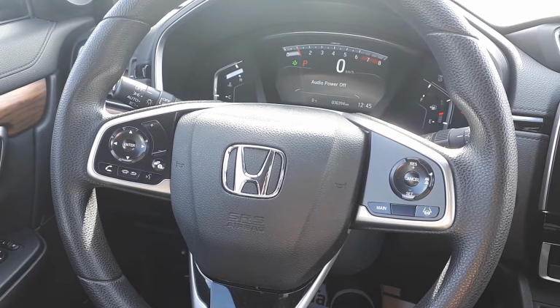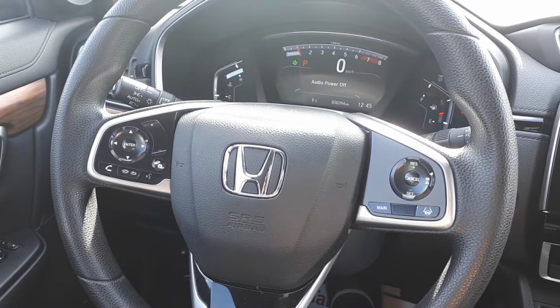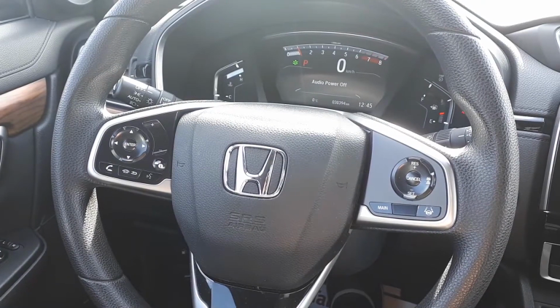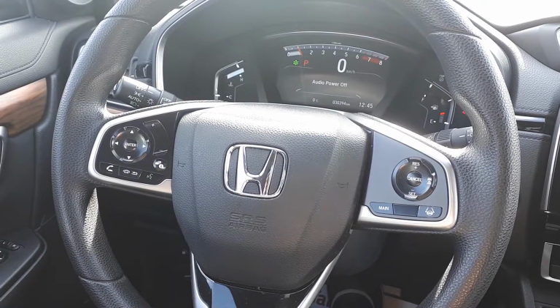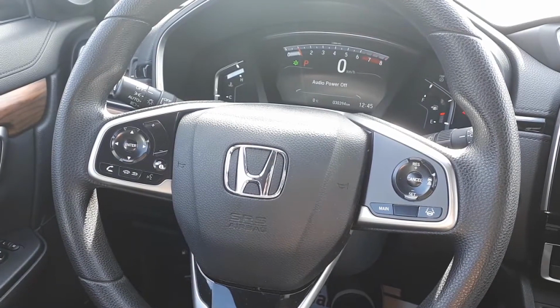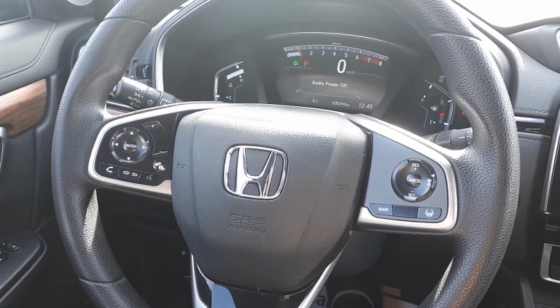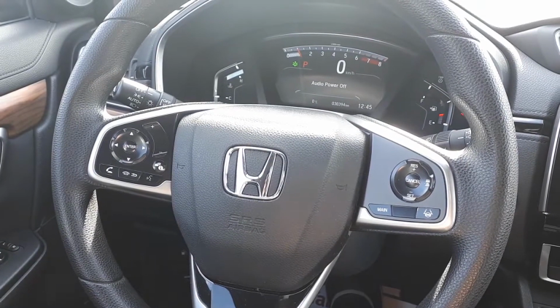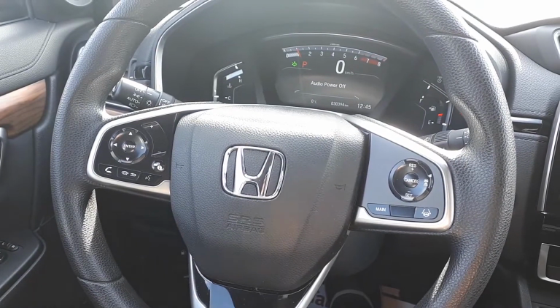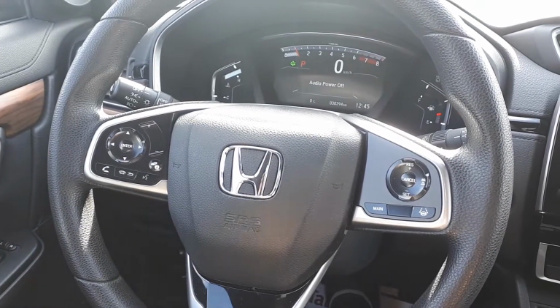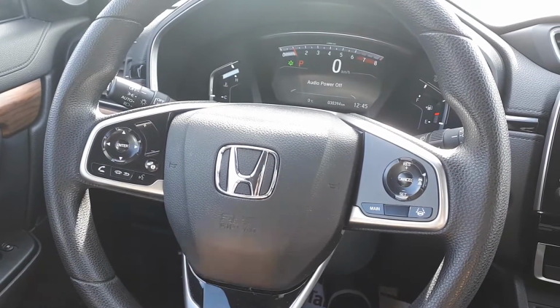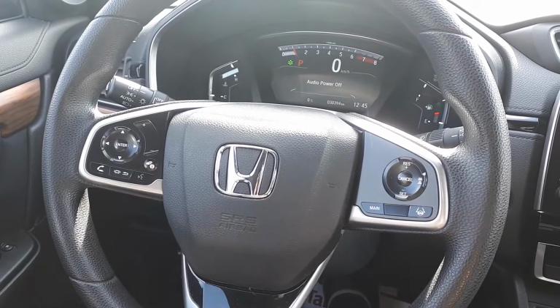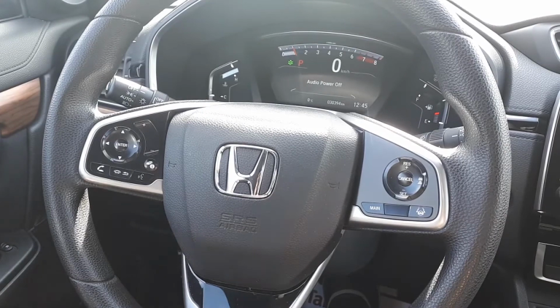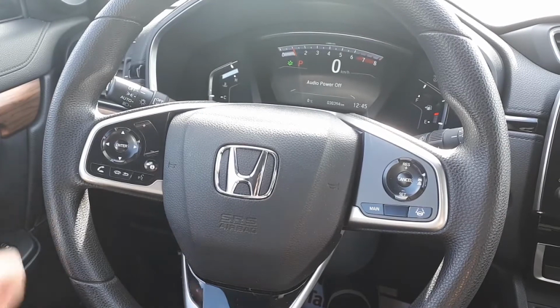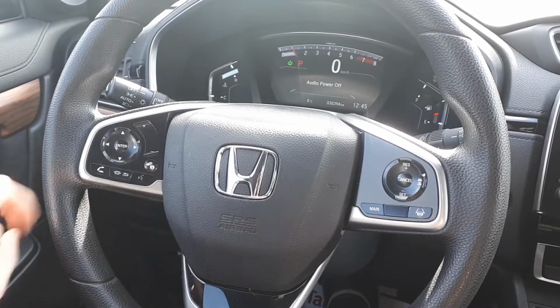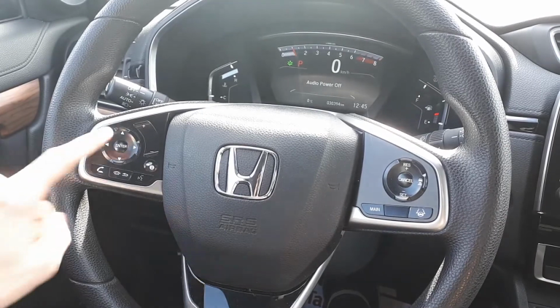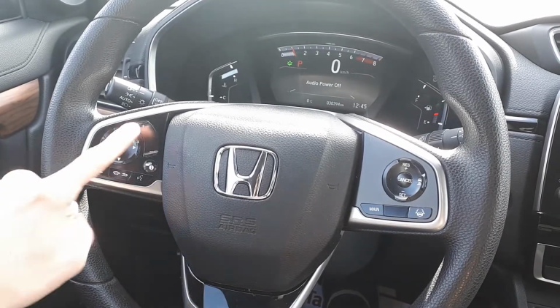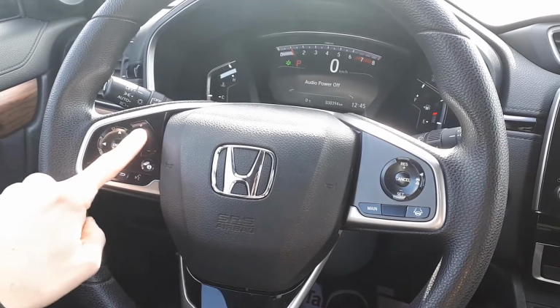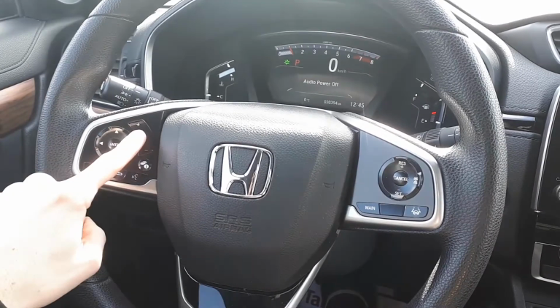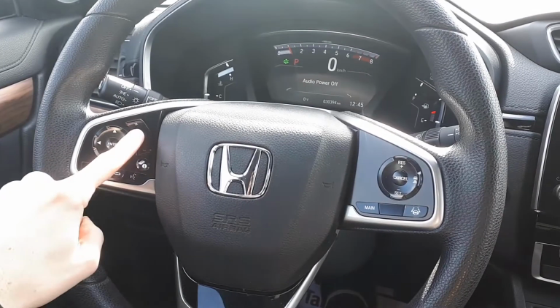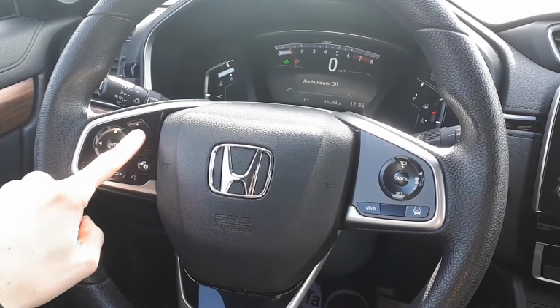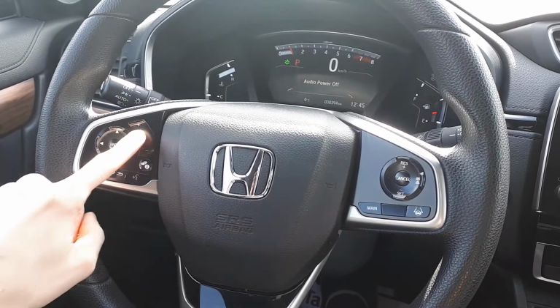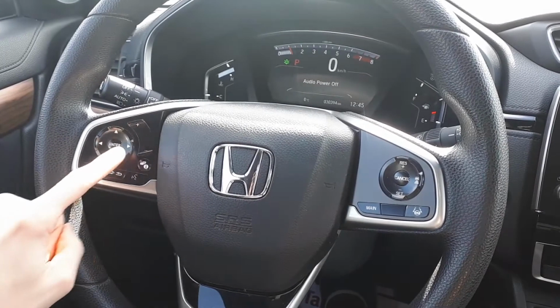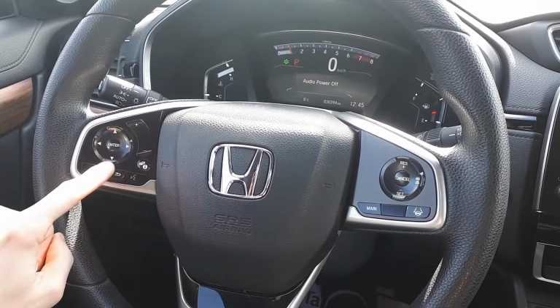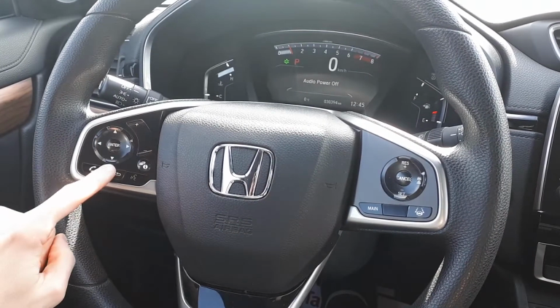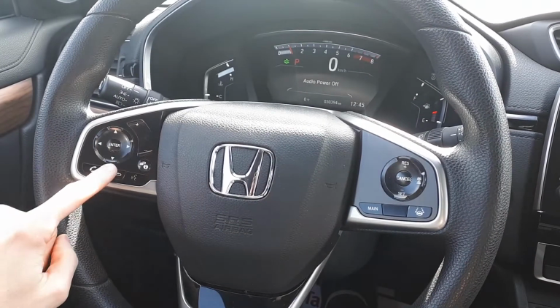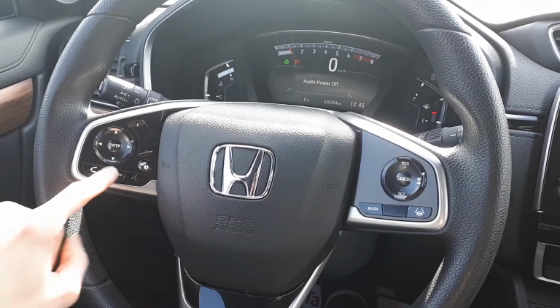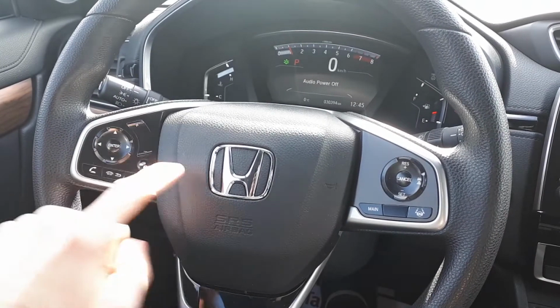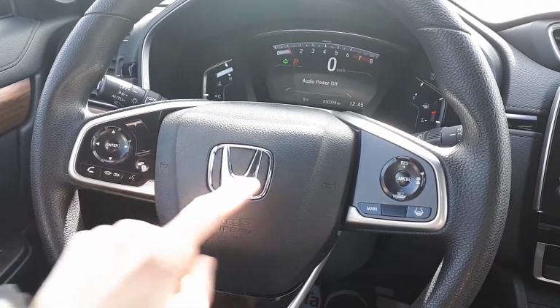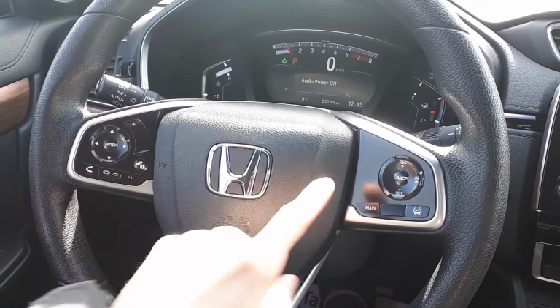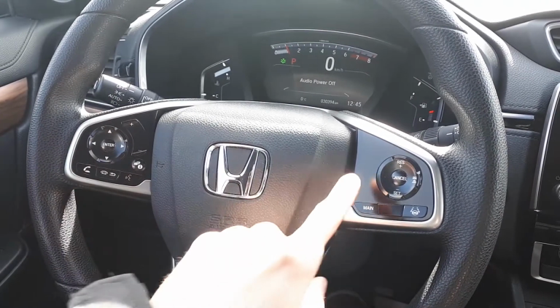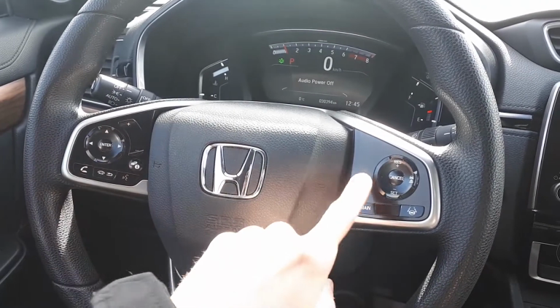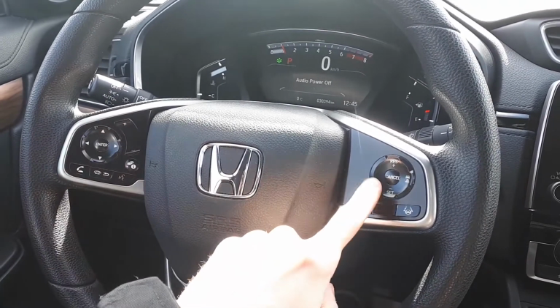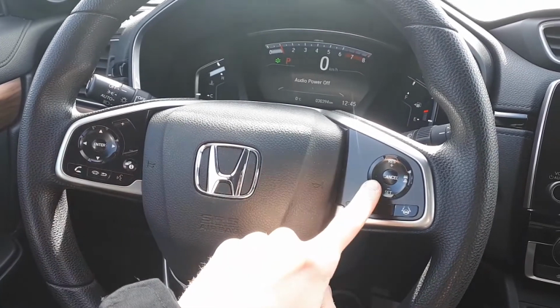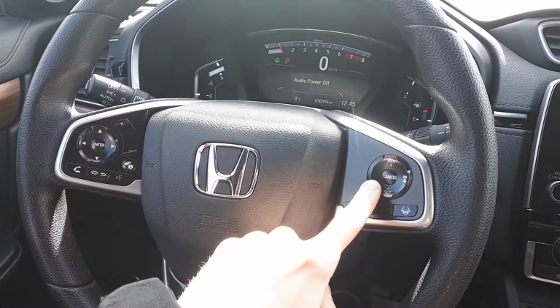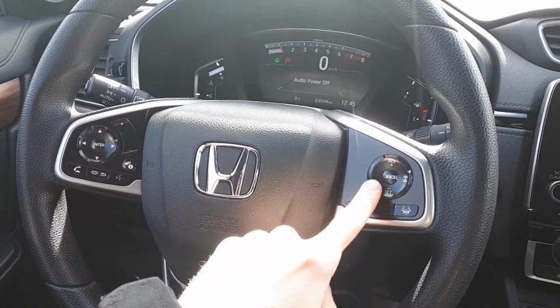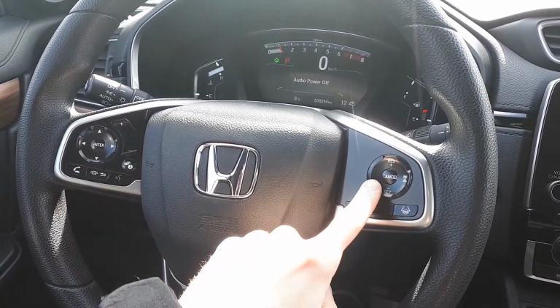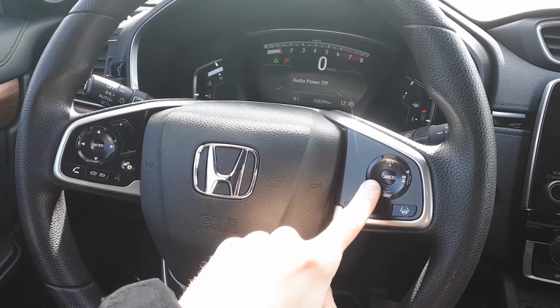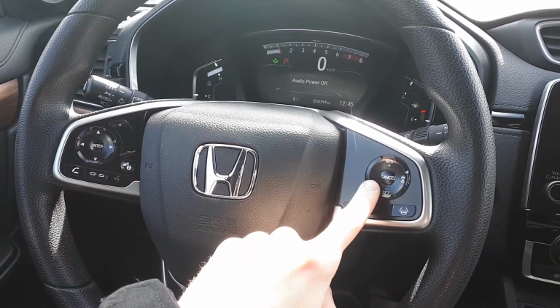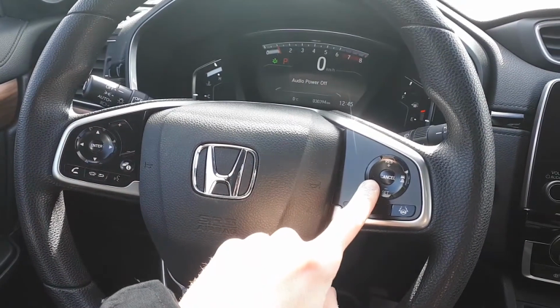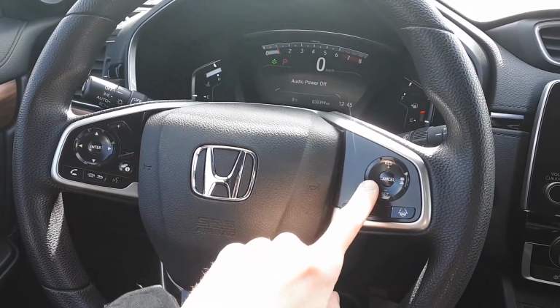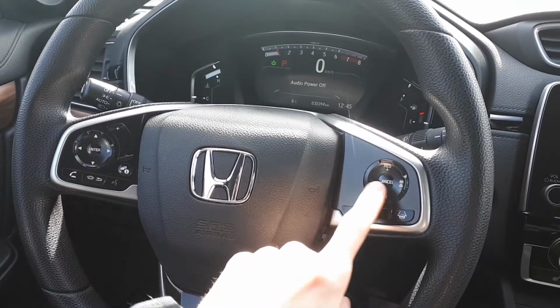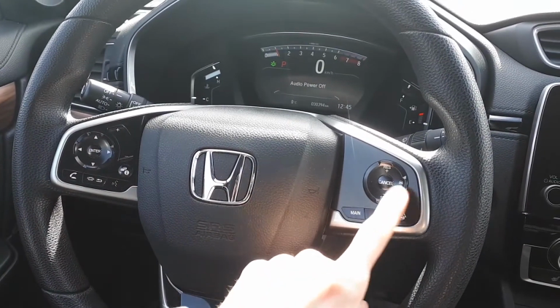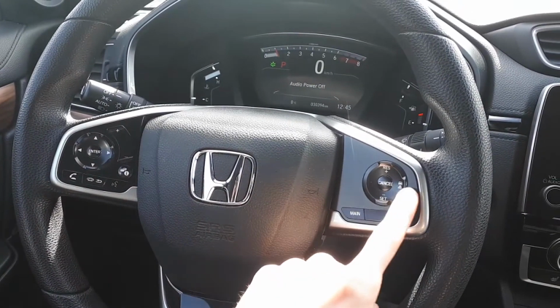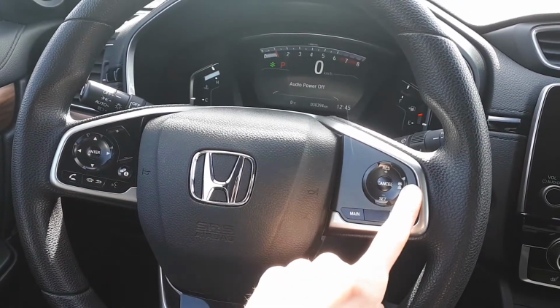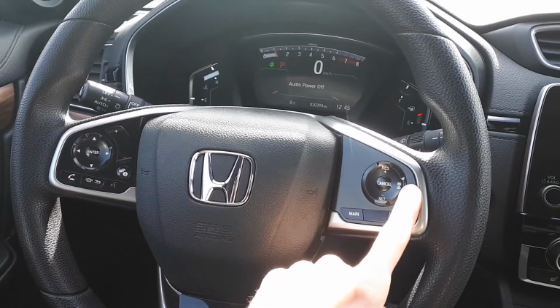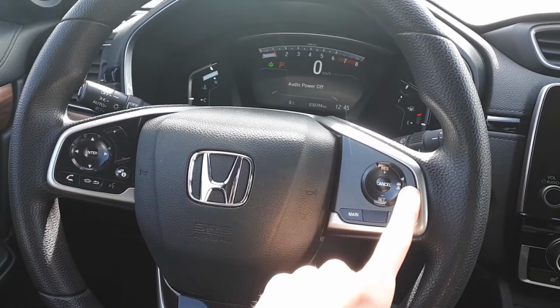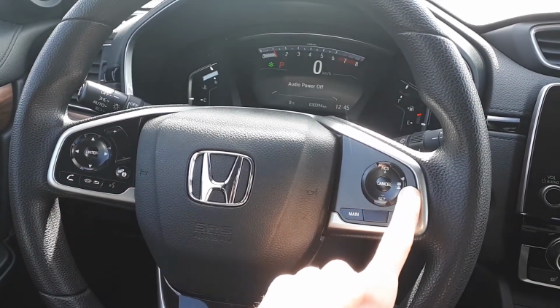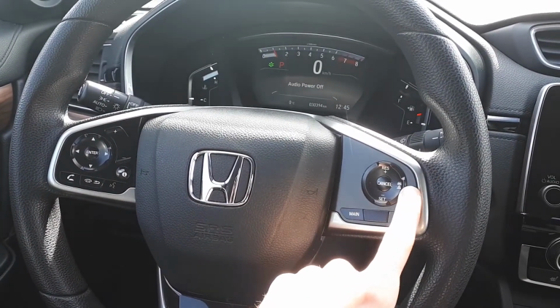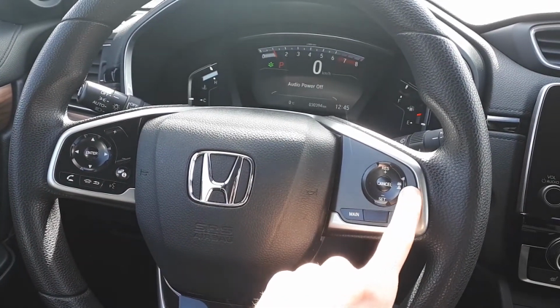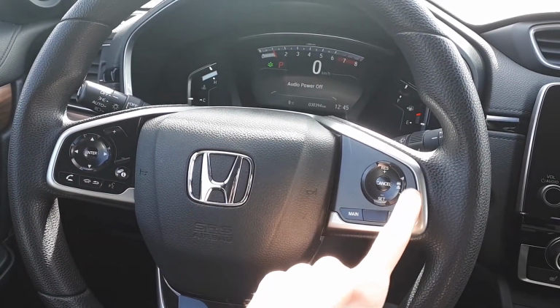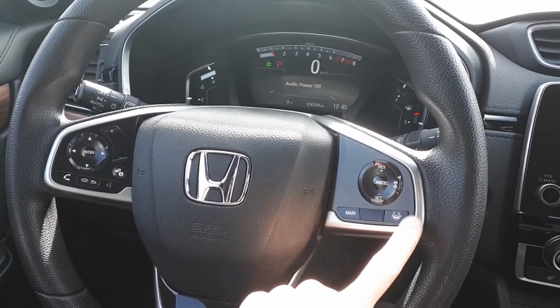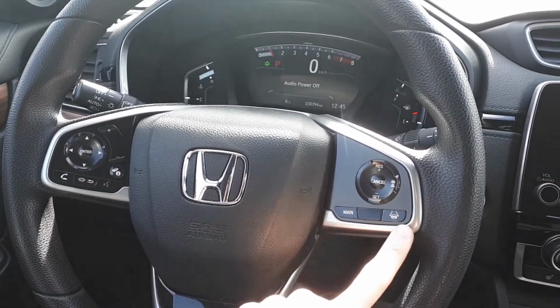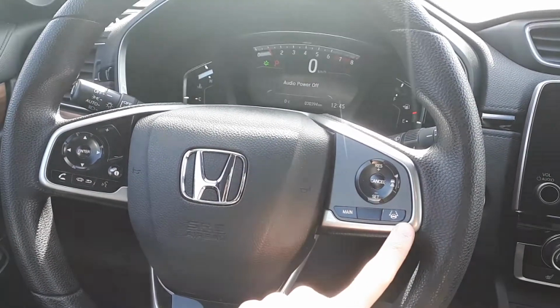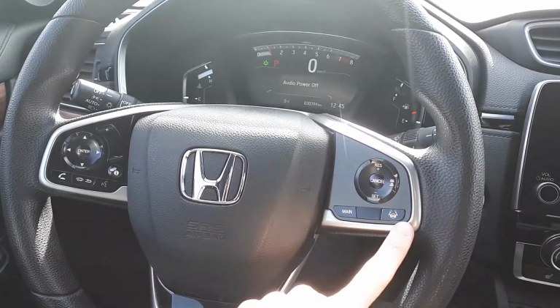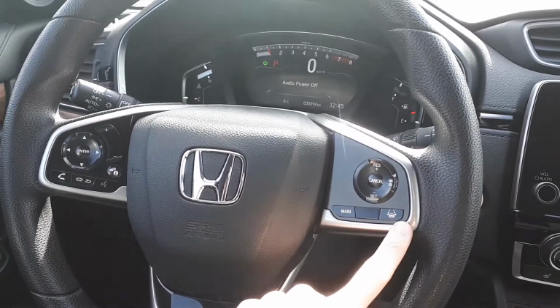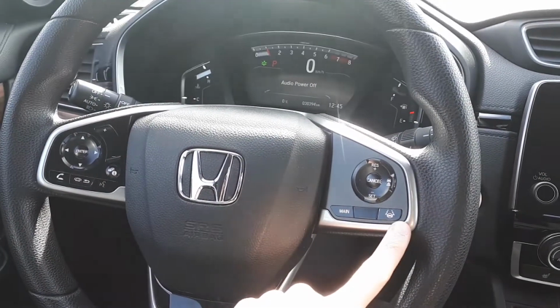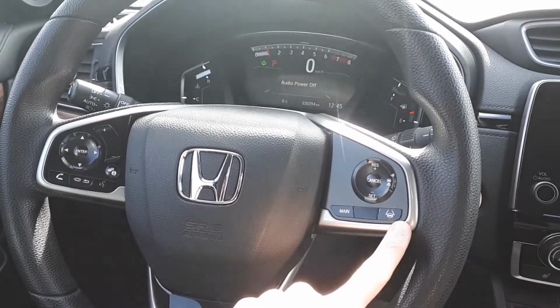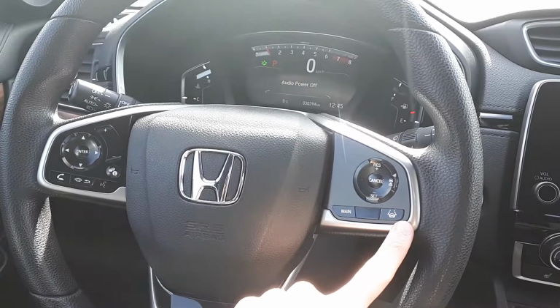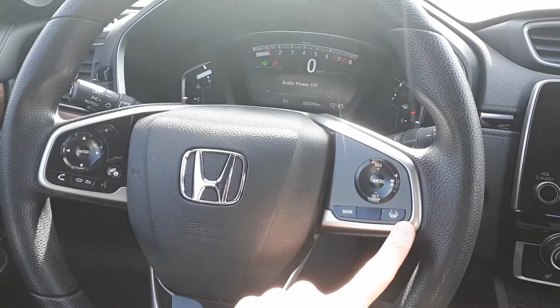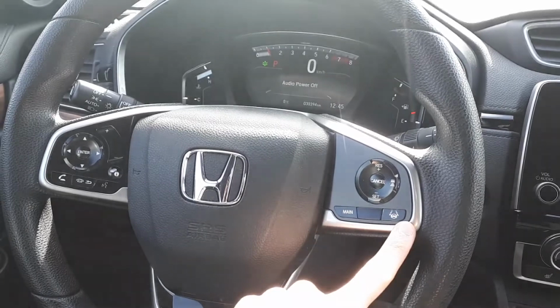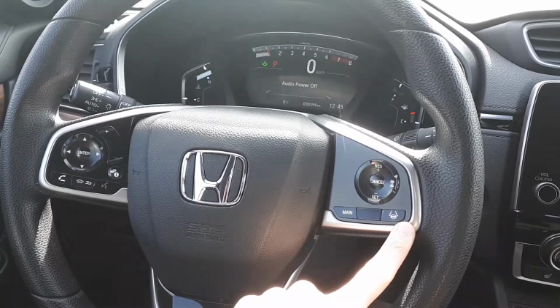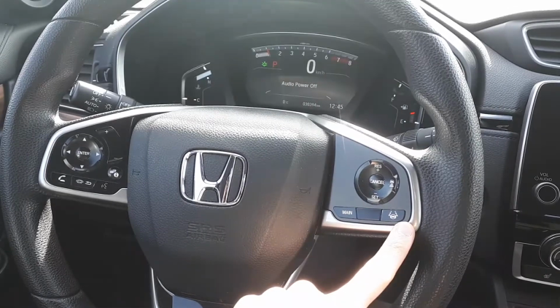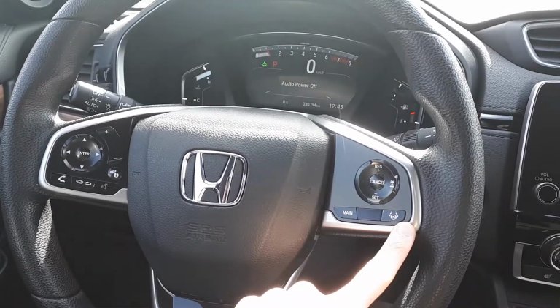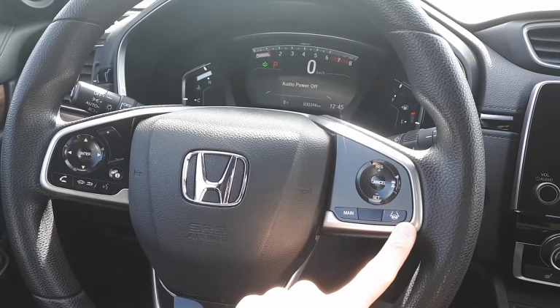This vehicle also has steering wheel audio, Bluetooth, and cruise controls with adaptive cruise control and lane keep assist.